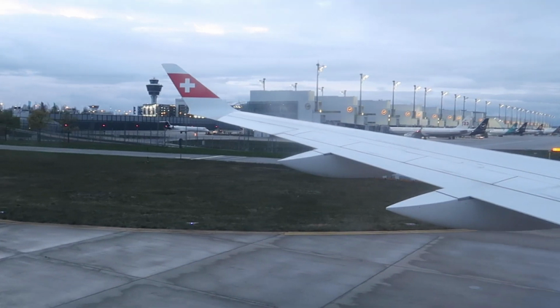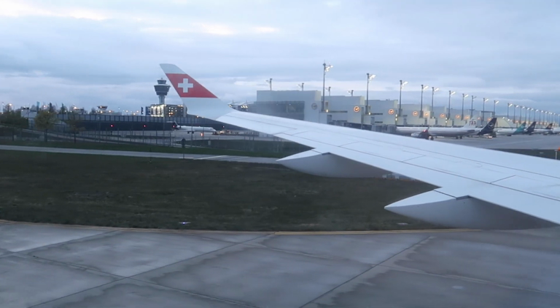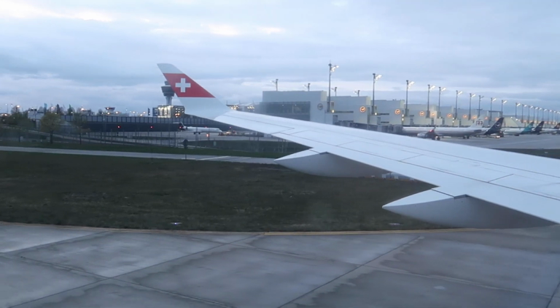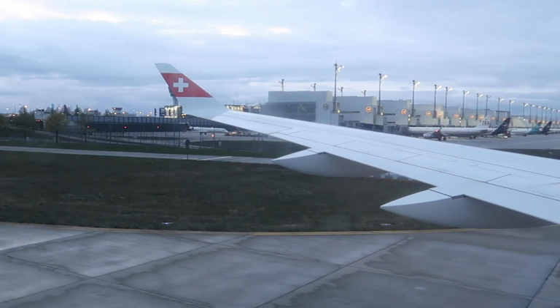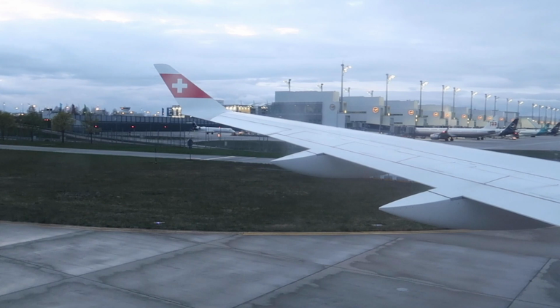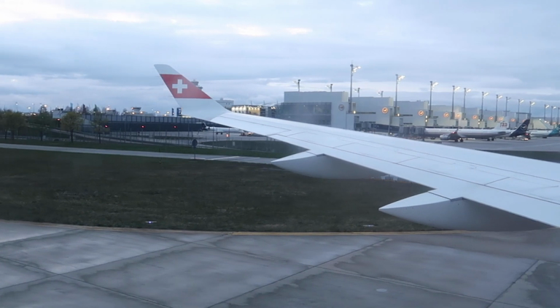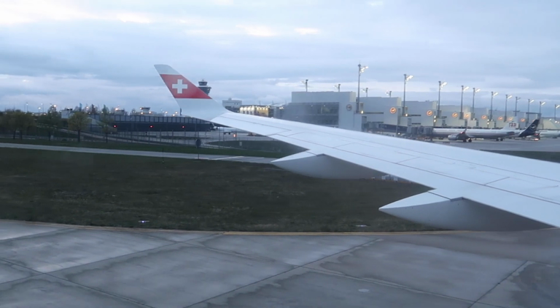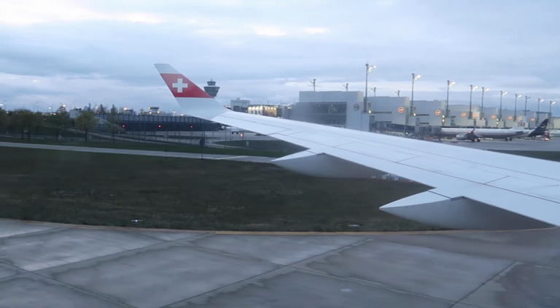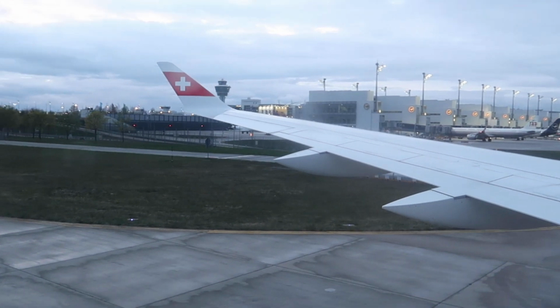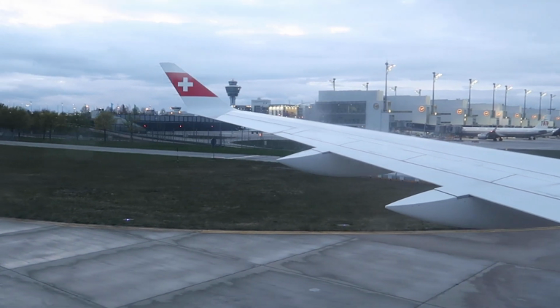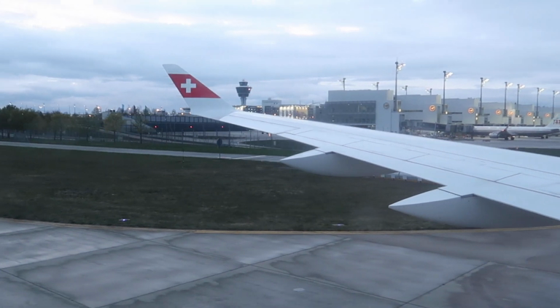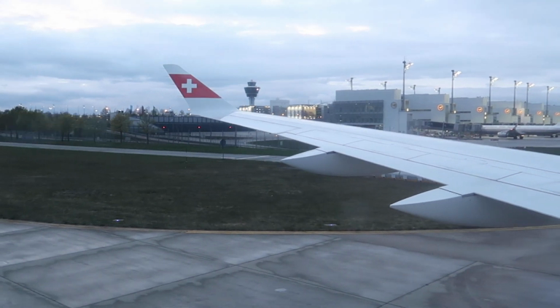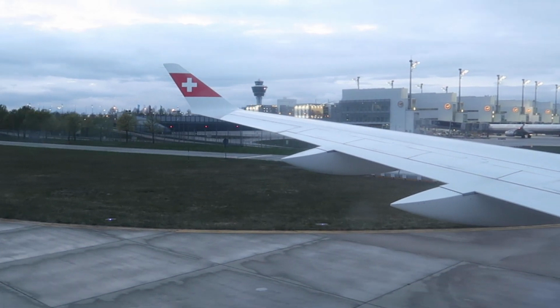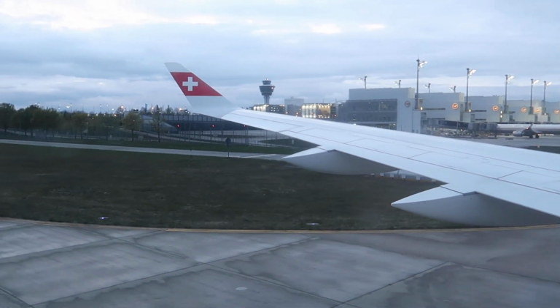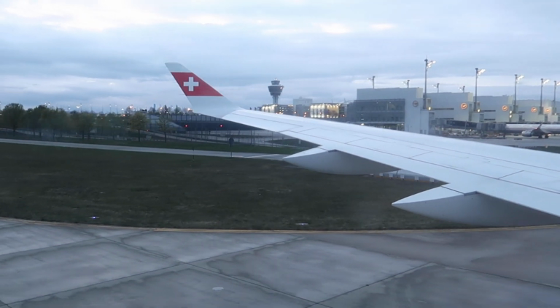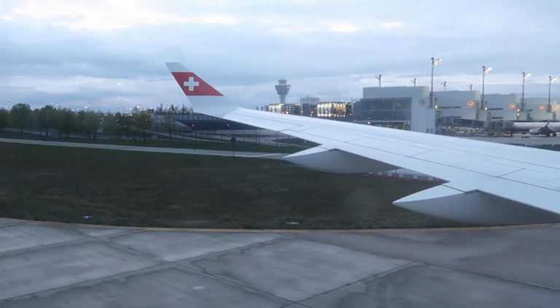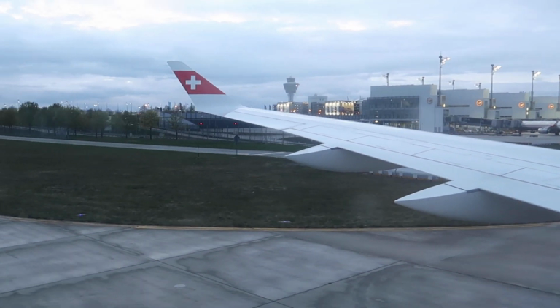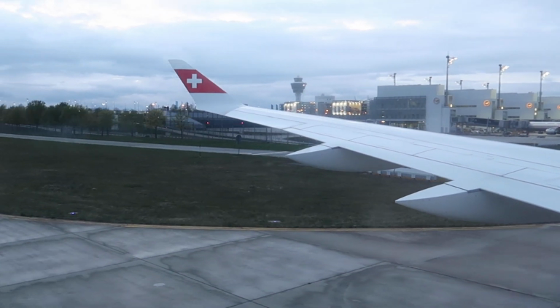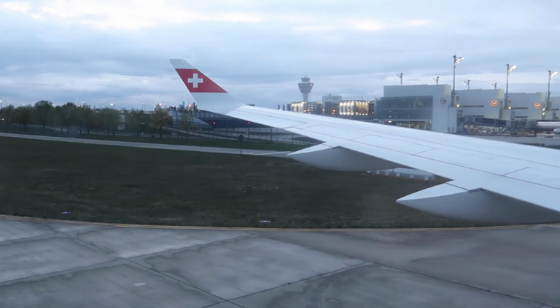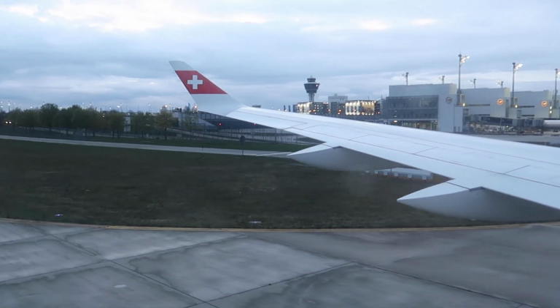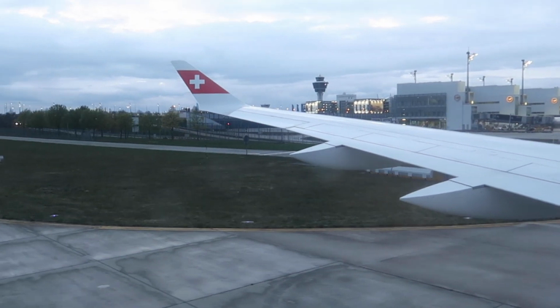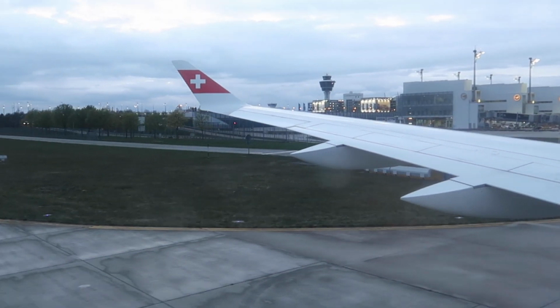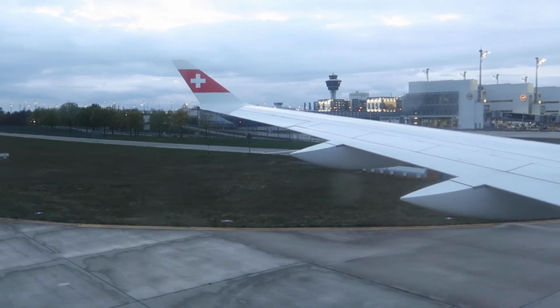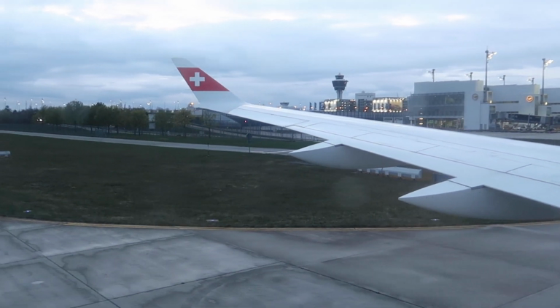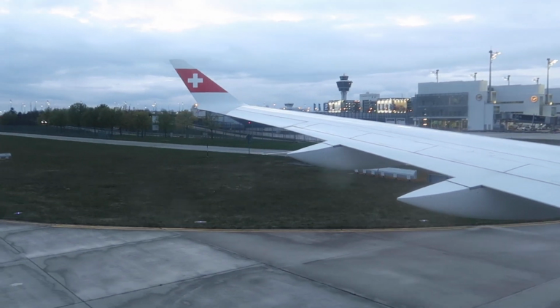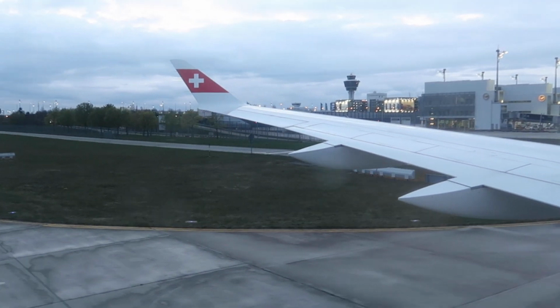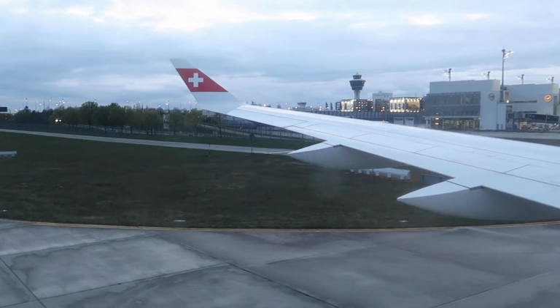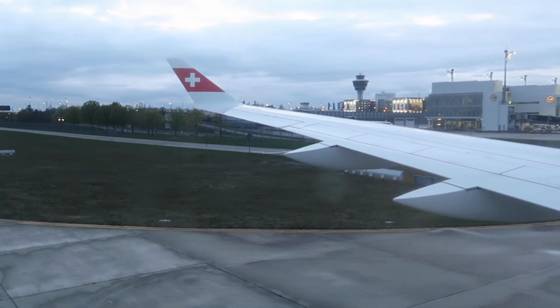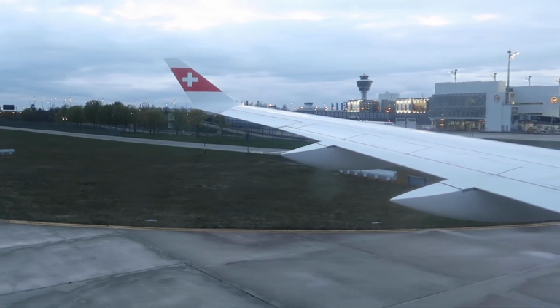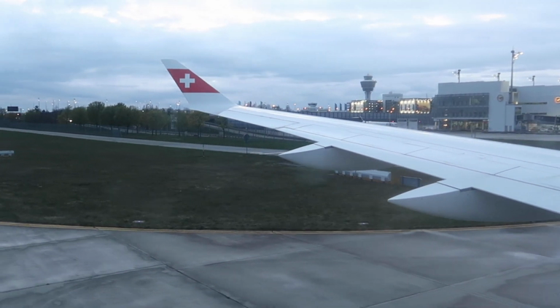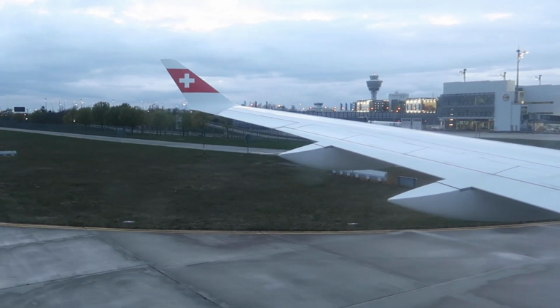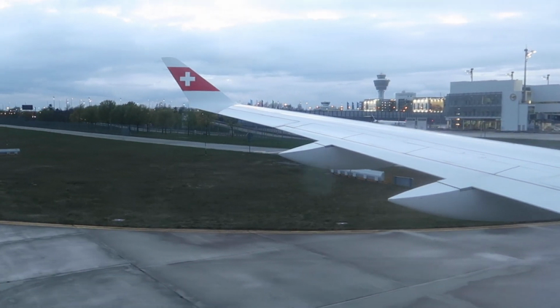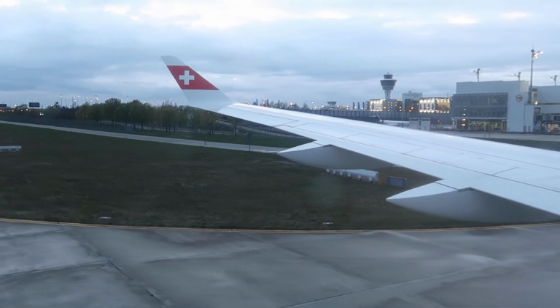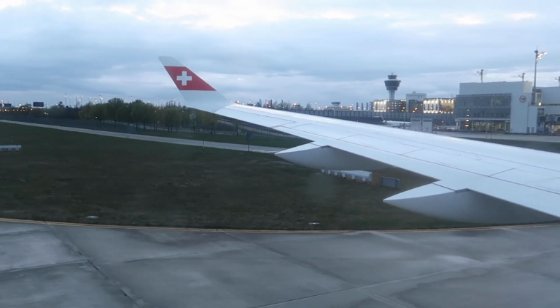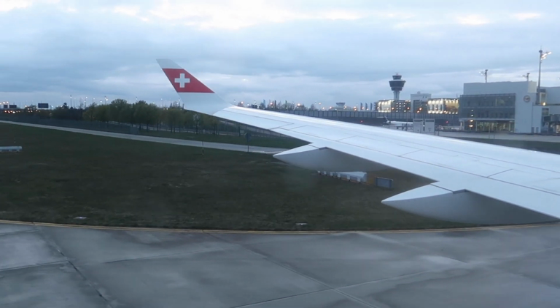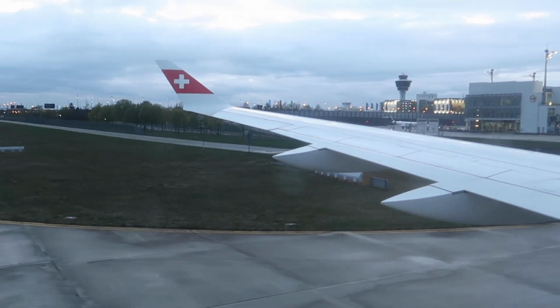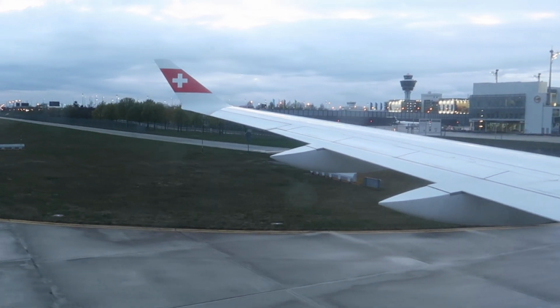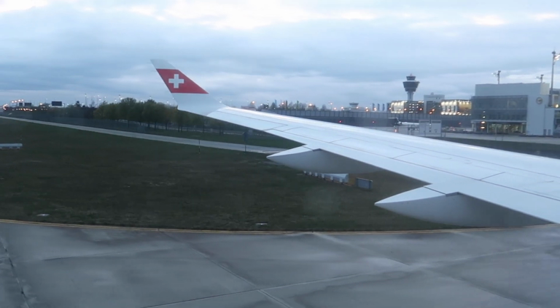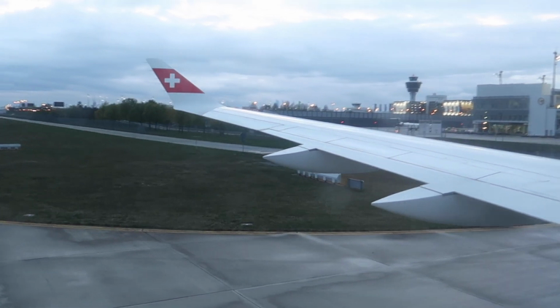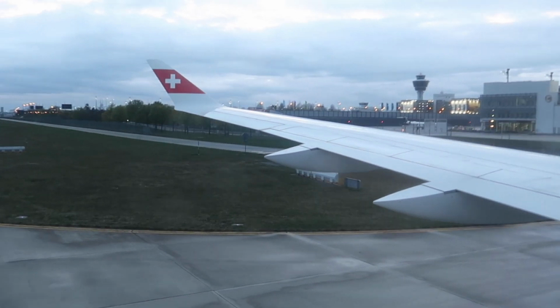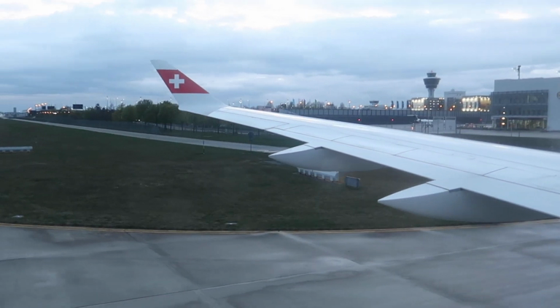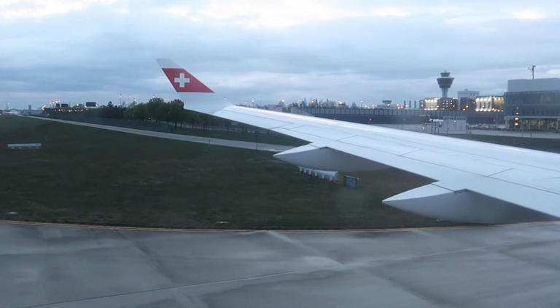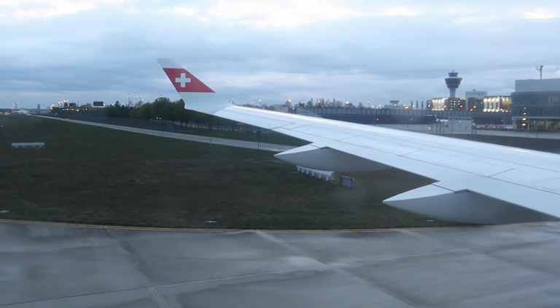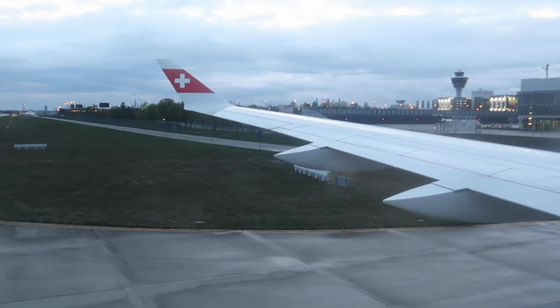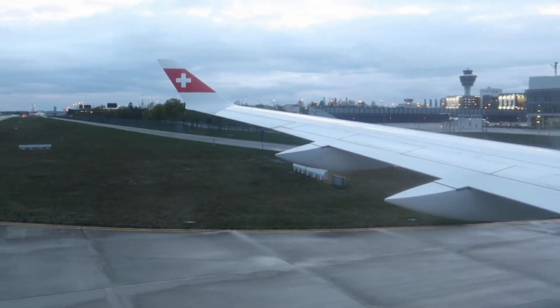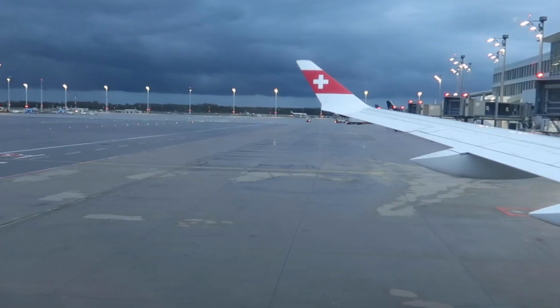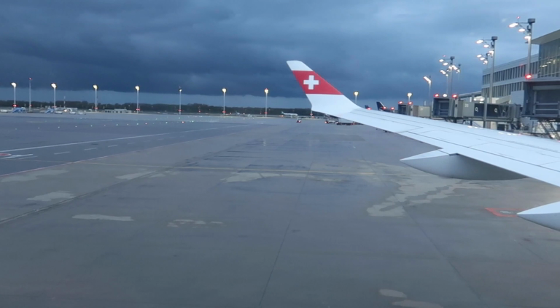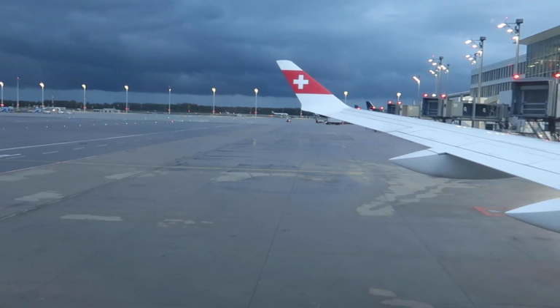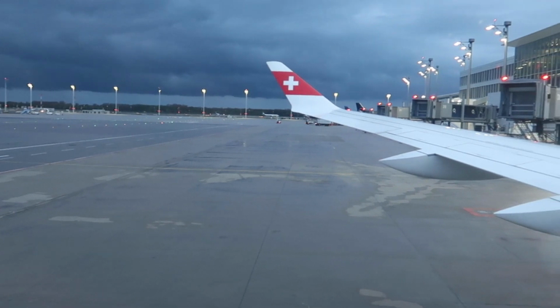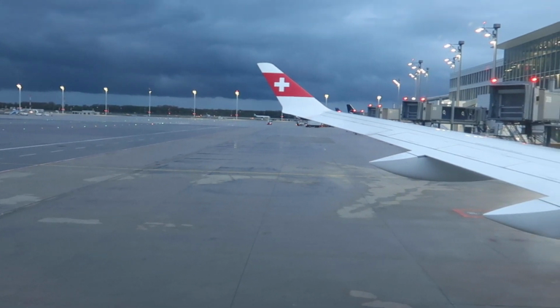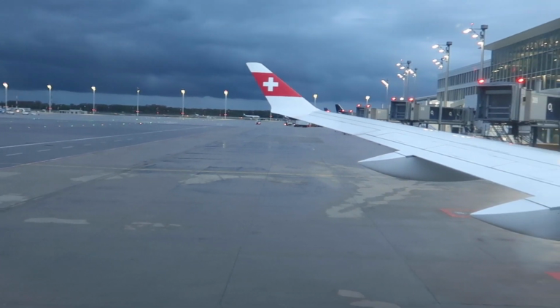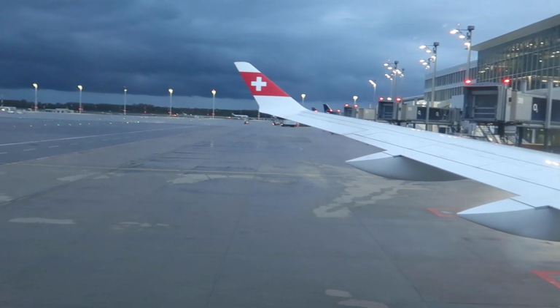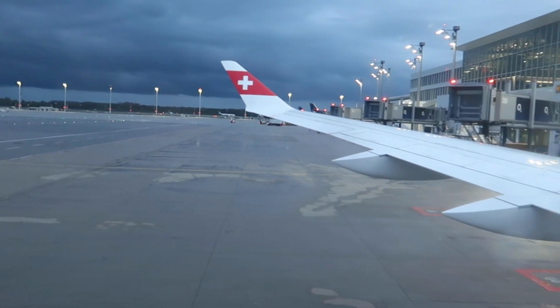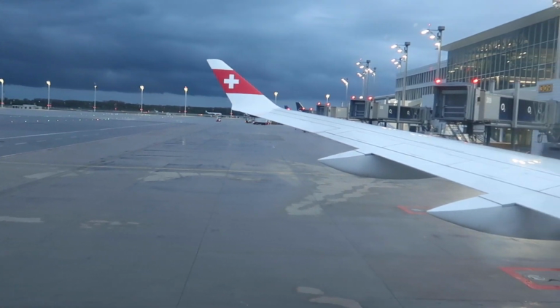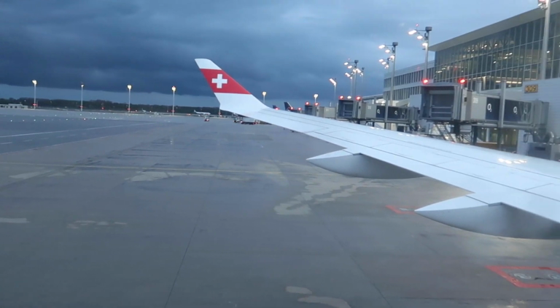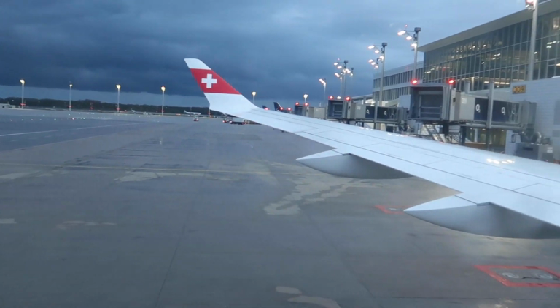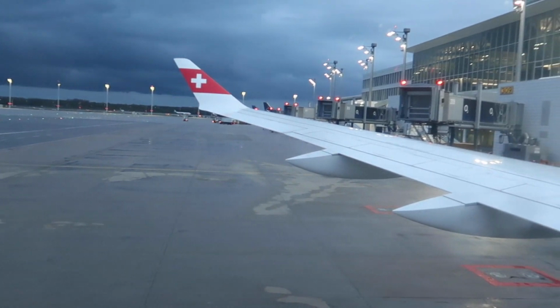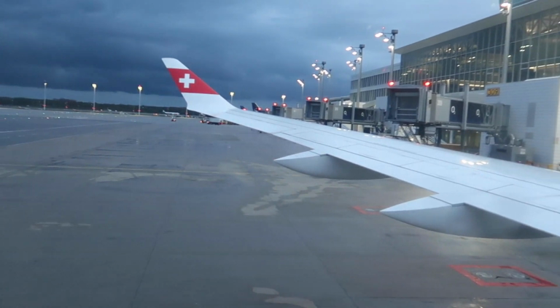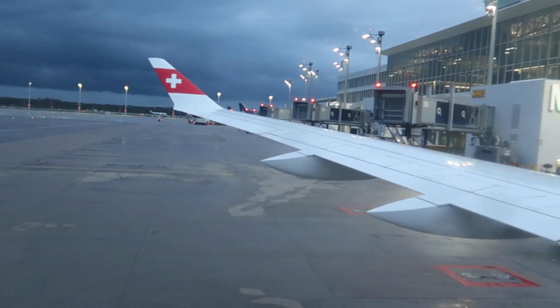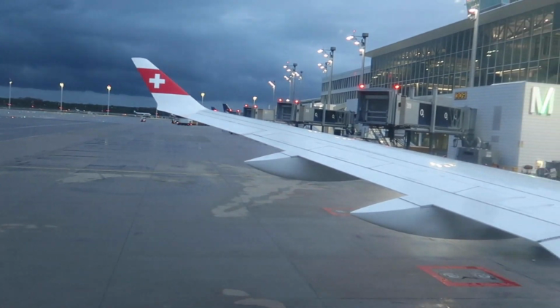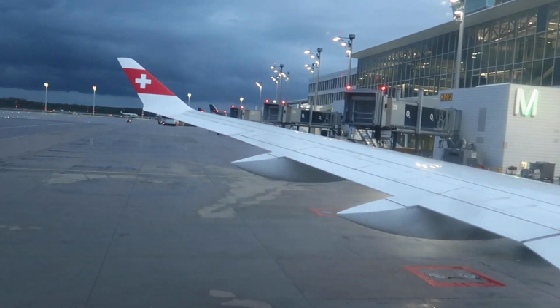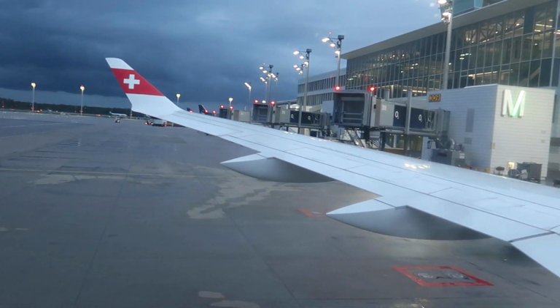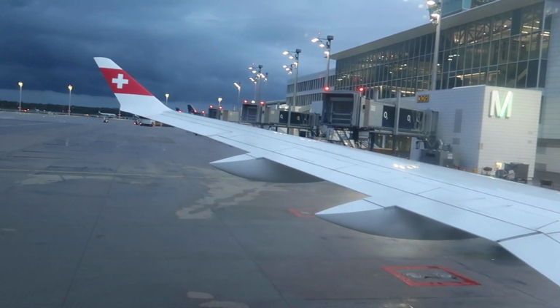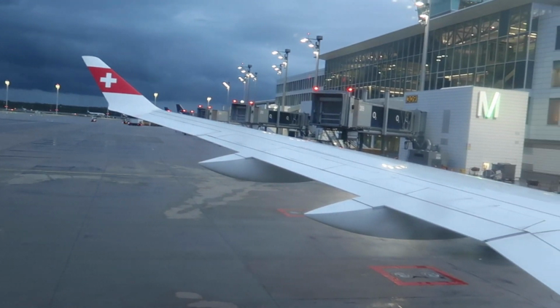Welcome to Munich airport — actually my home airport, but this time I was just connecting here. We made it to Munich on time, 10 minutes before scheduled arrival time.